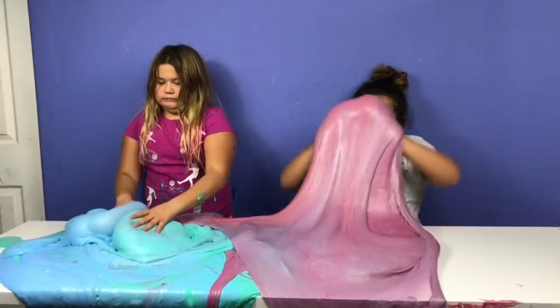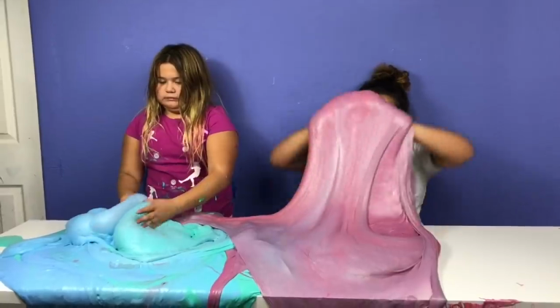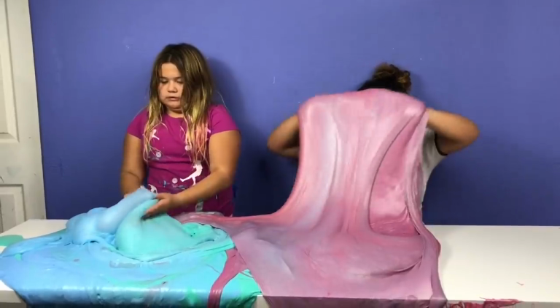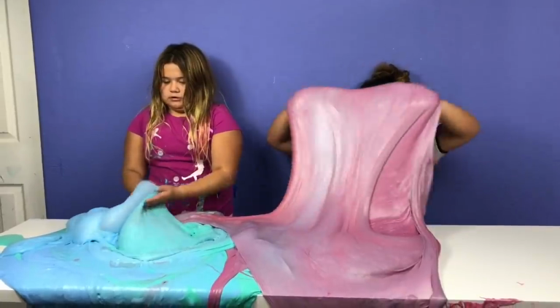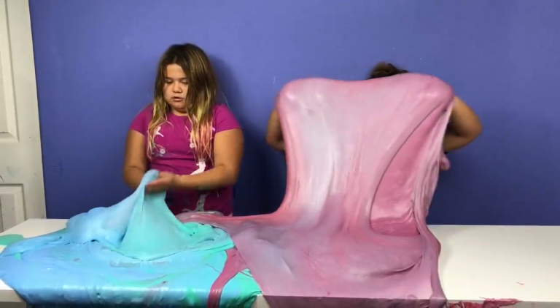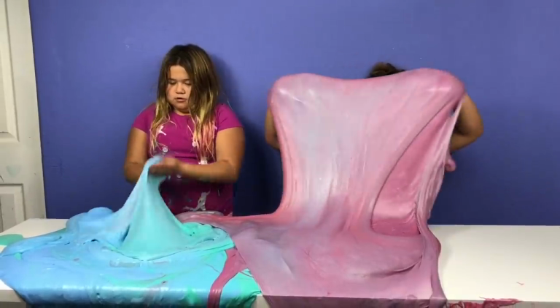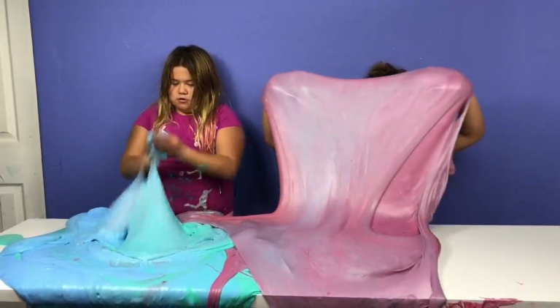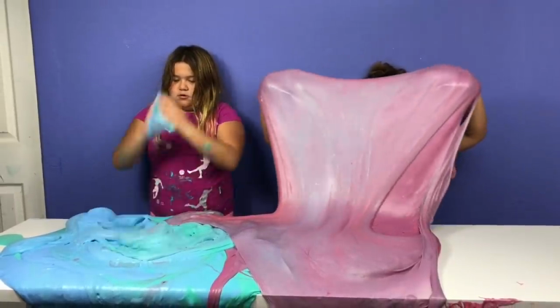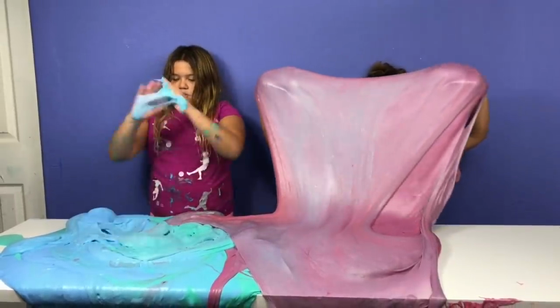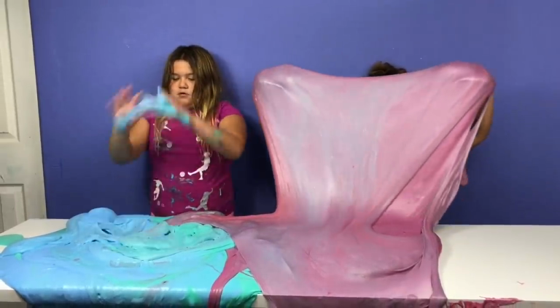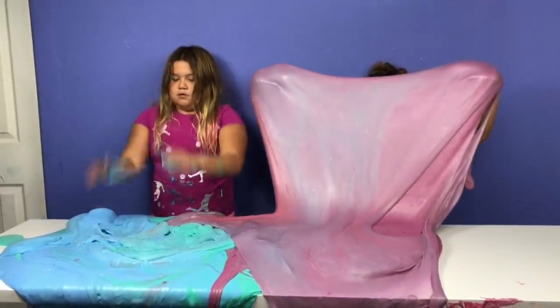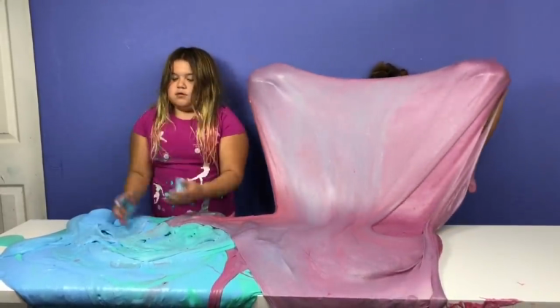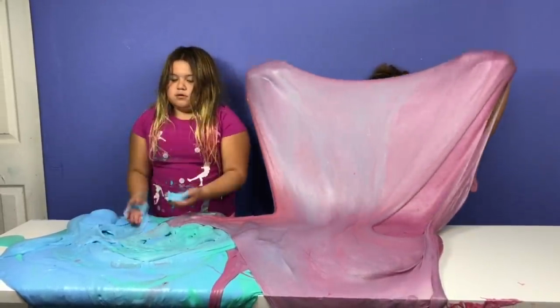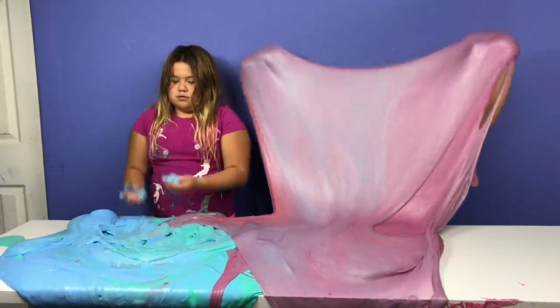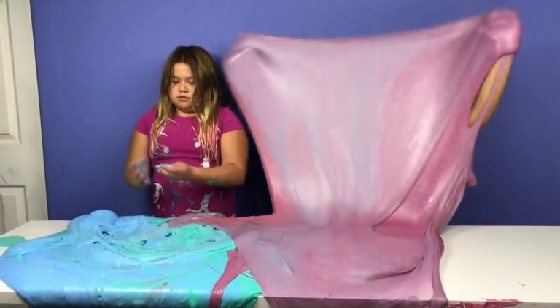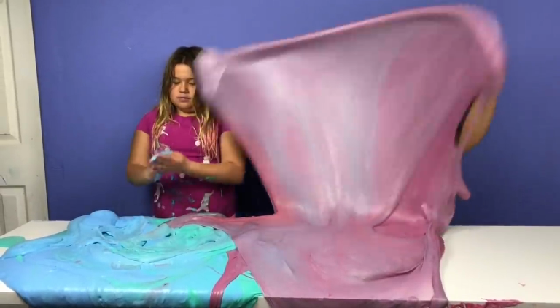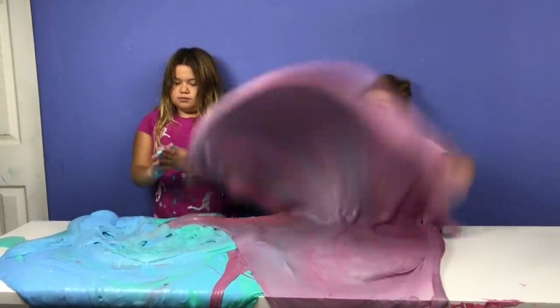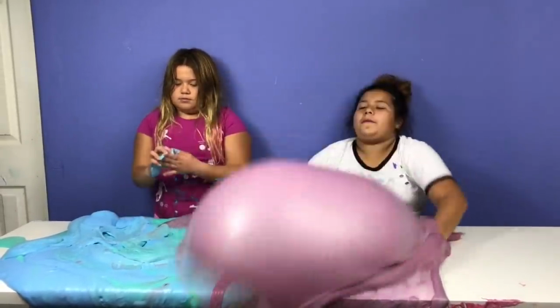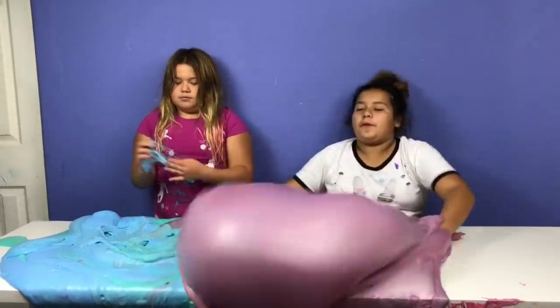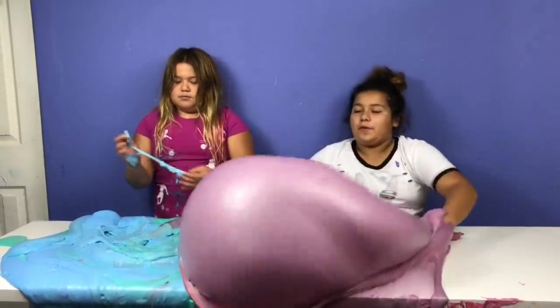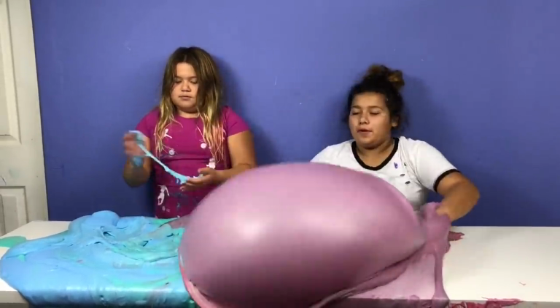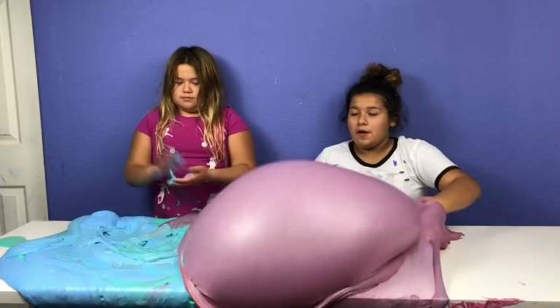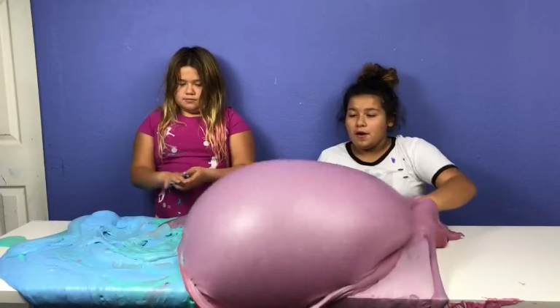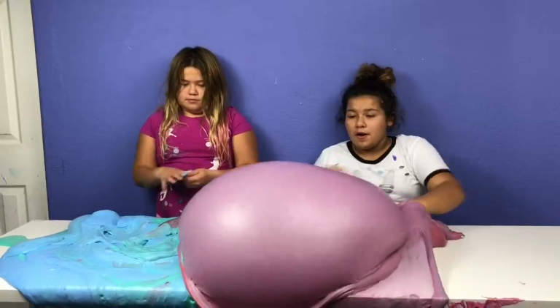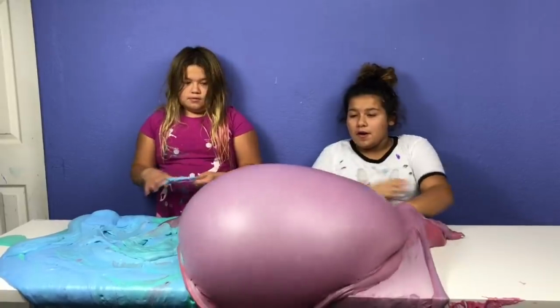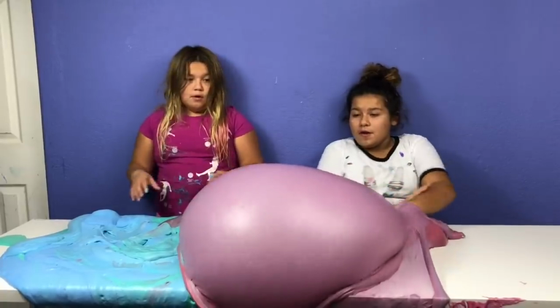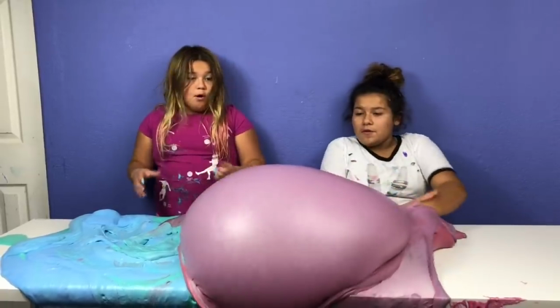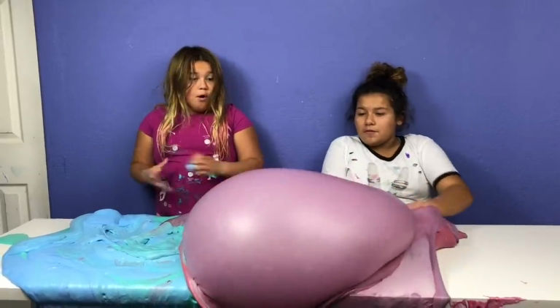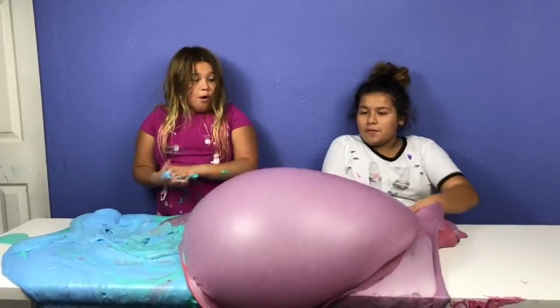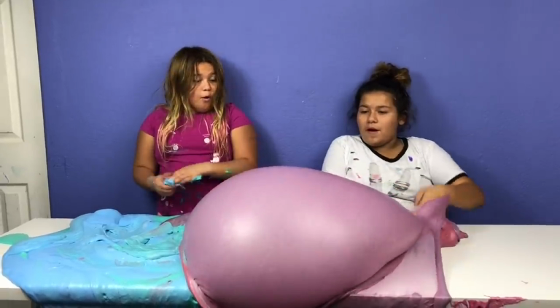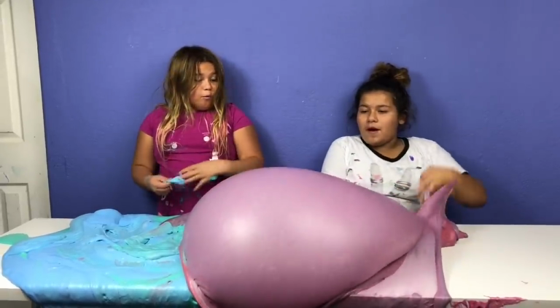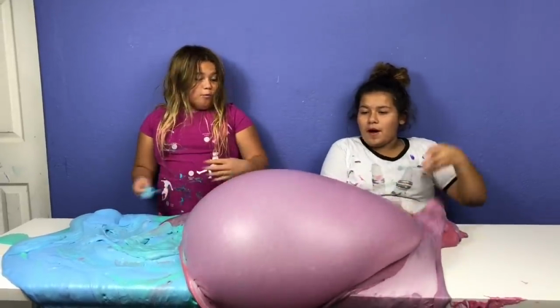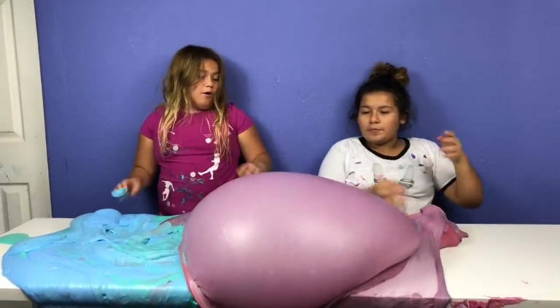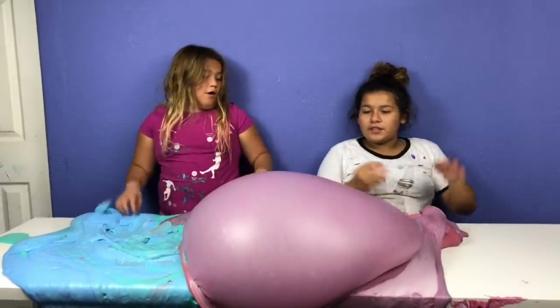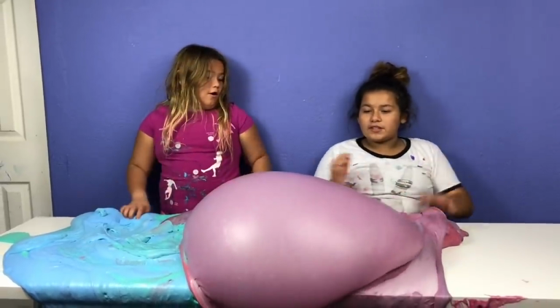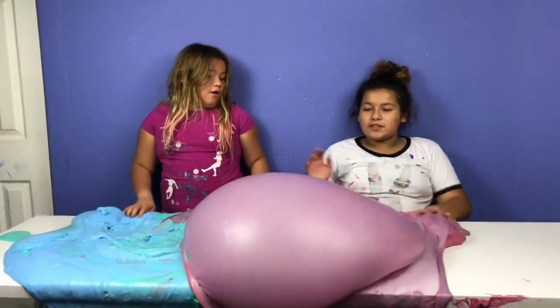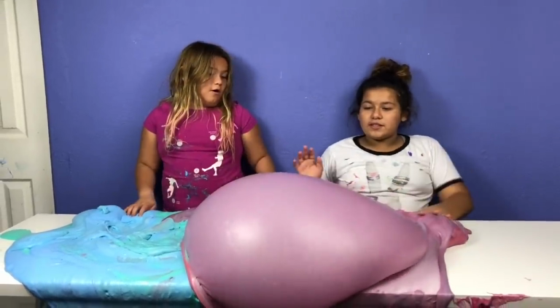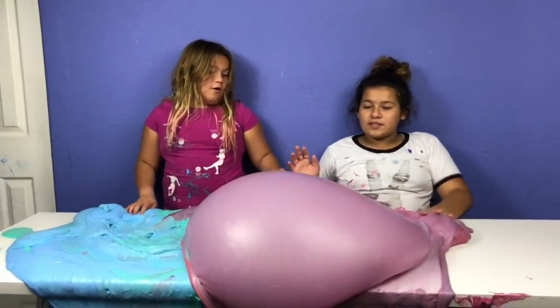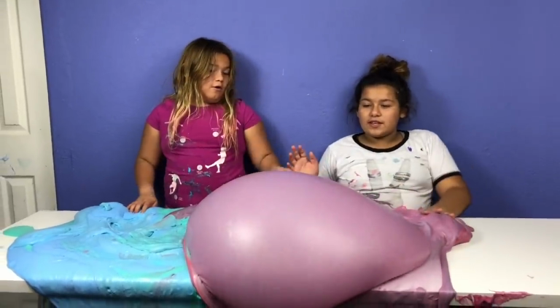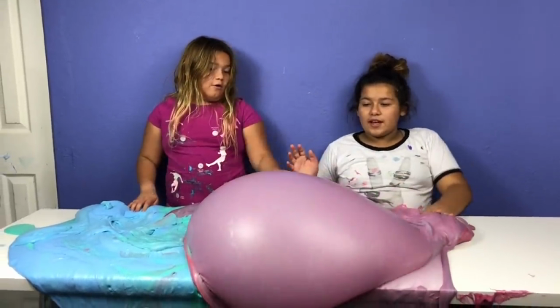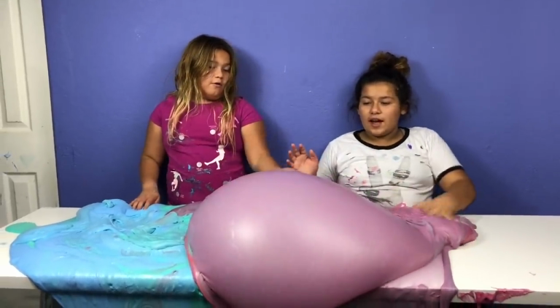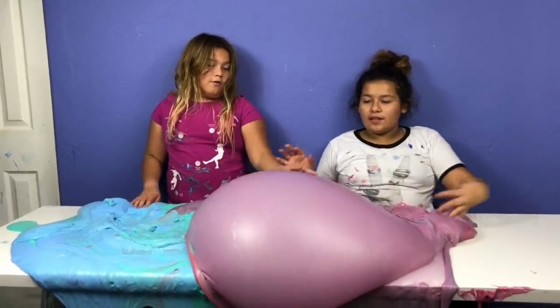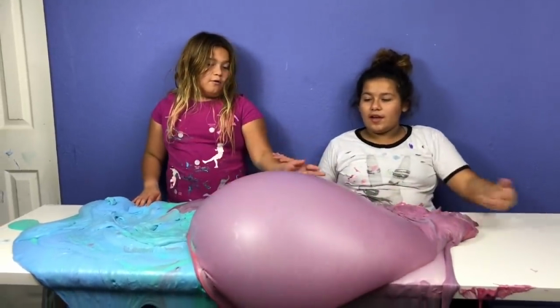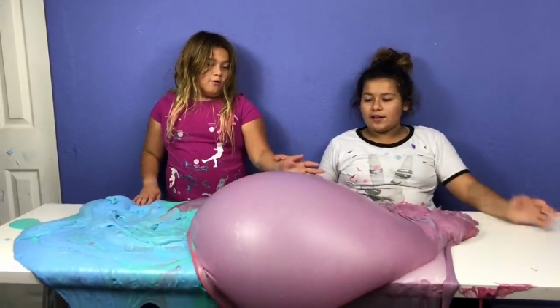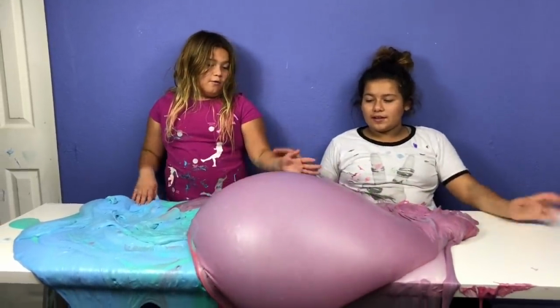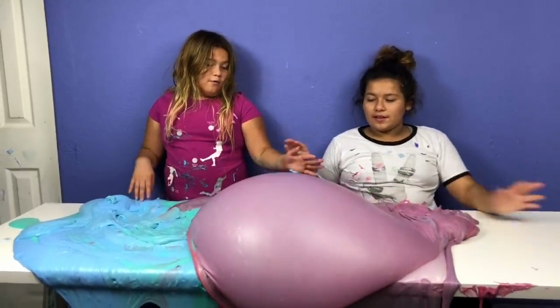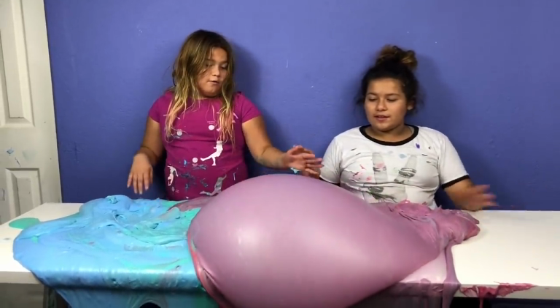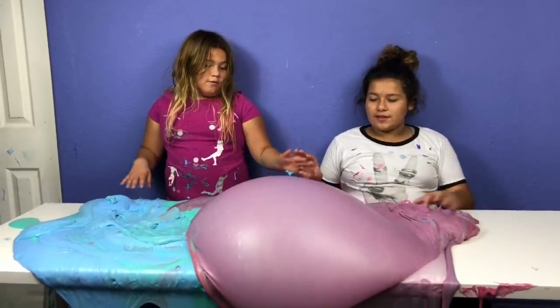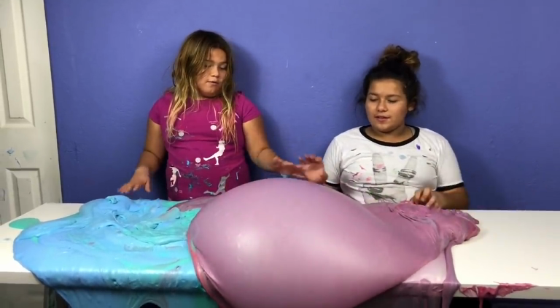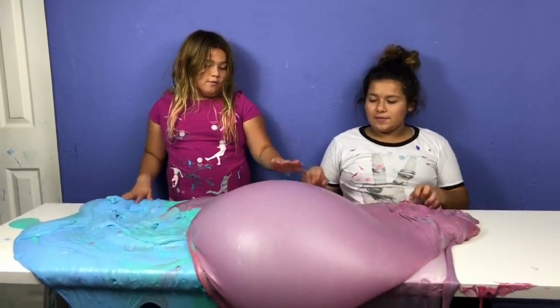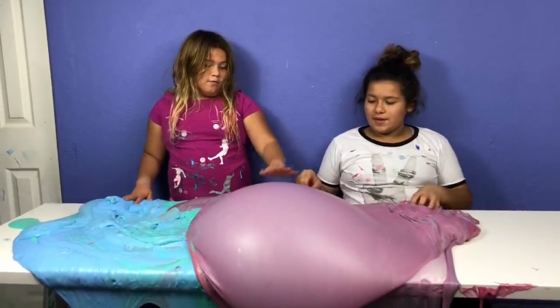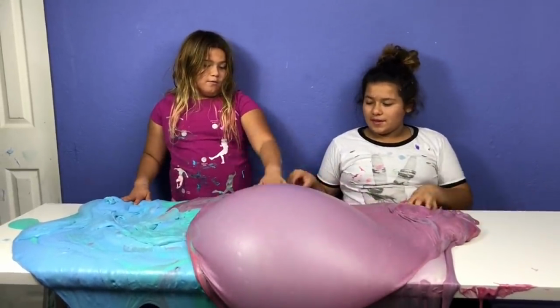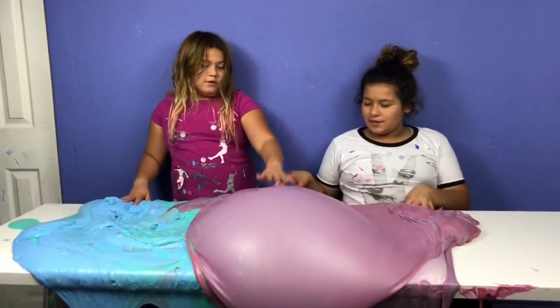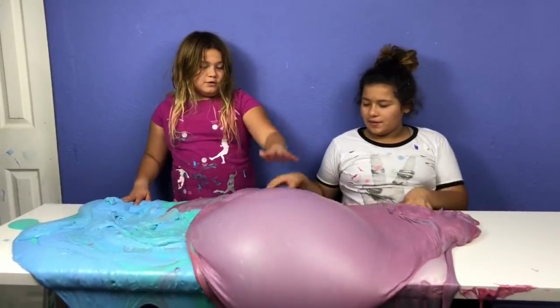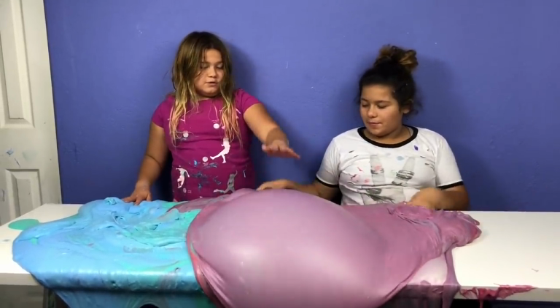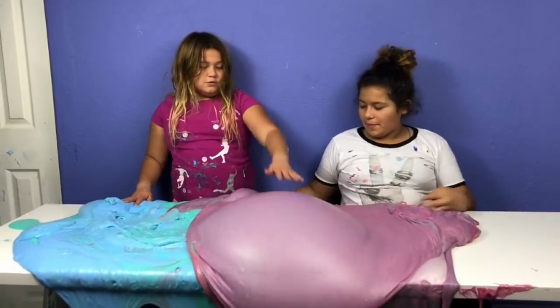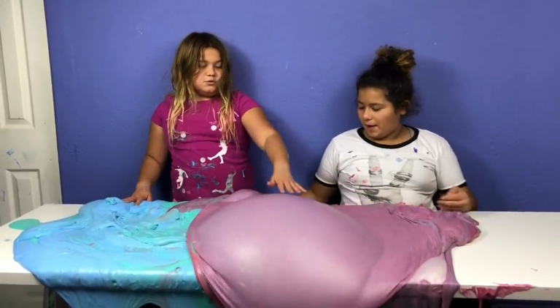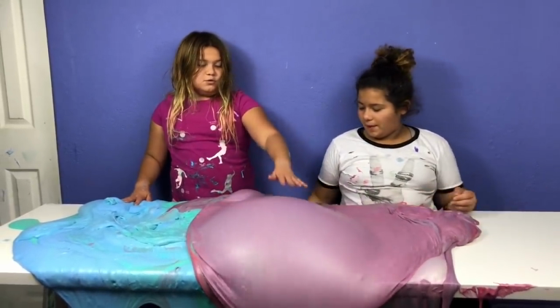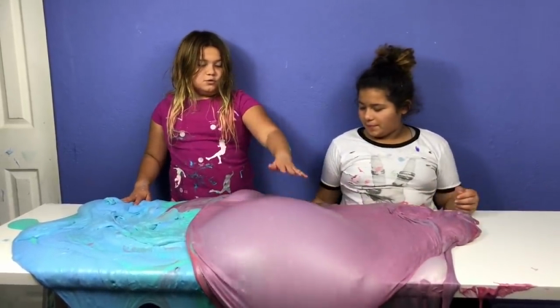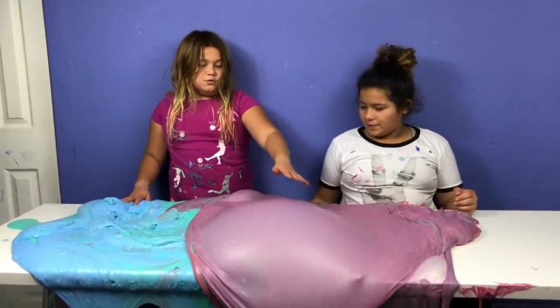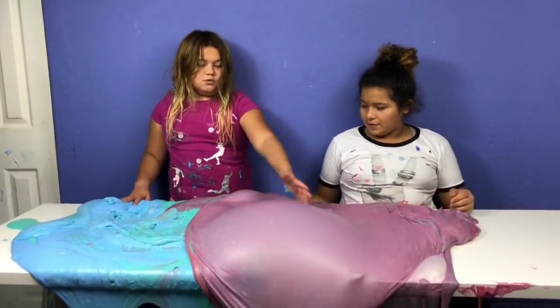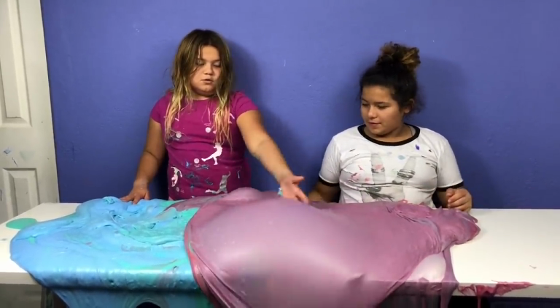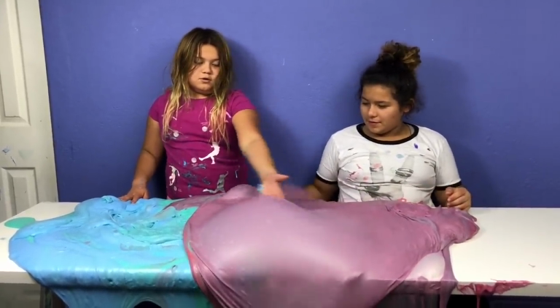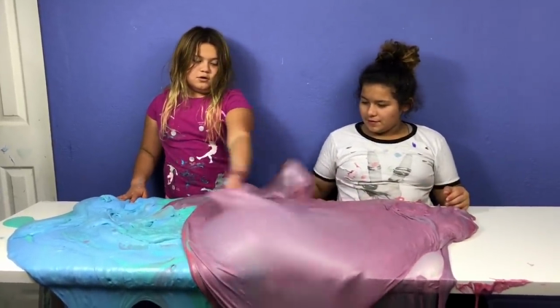I'm going to try to make a huge bubble. I'm just going to see how long it is going to be until it falls. It's already popped.